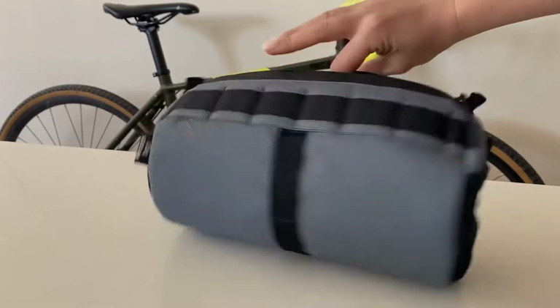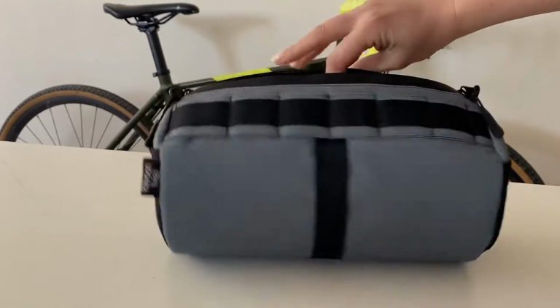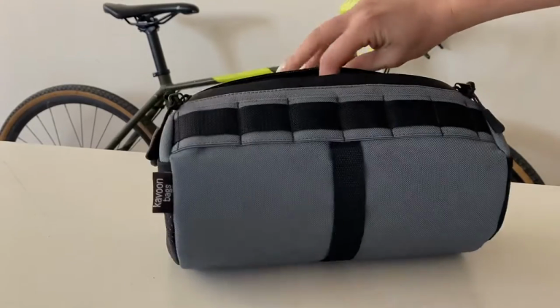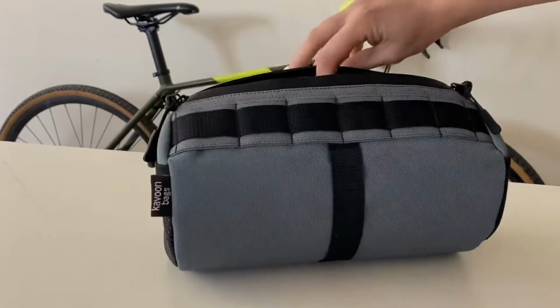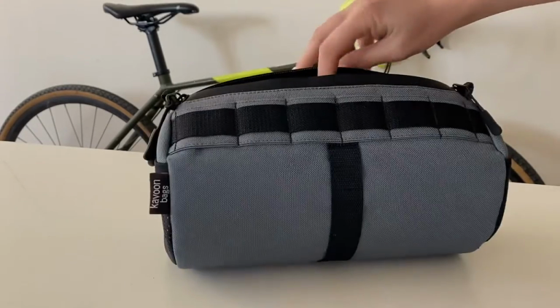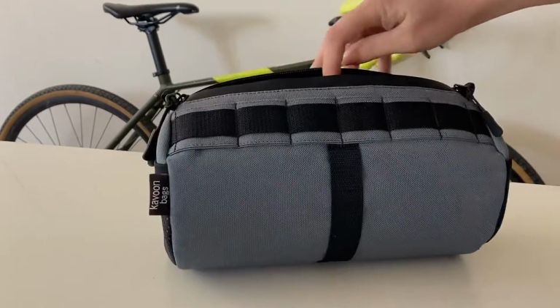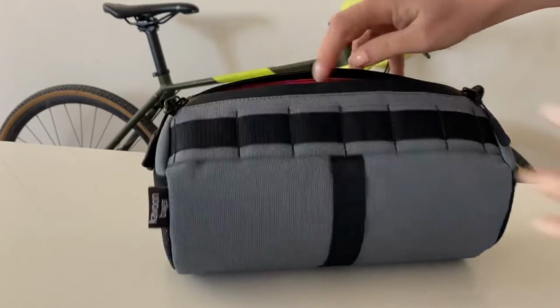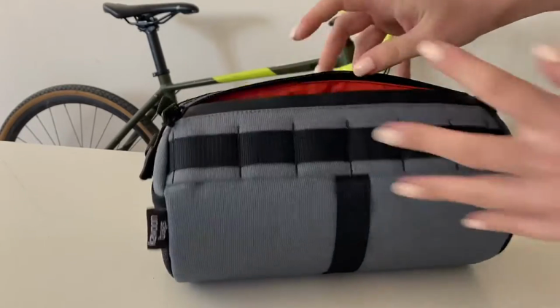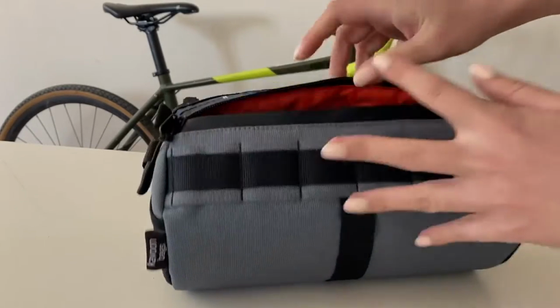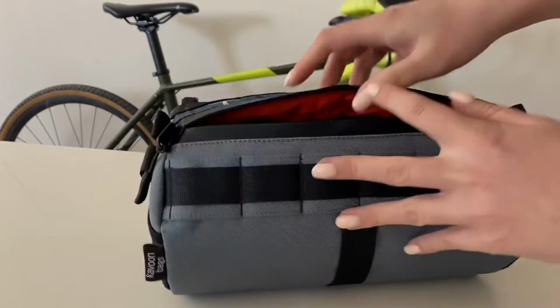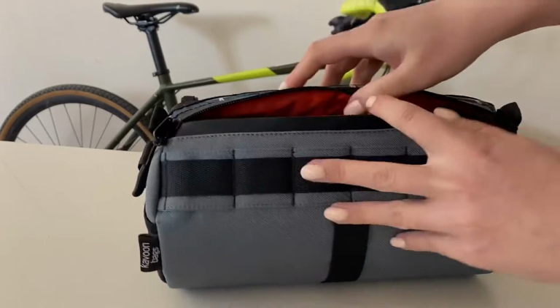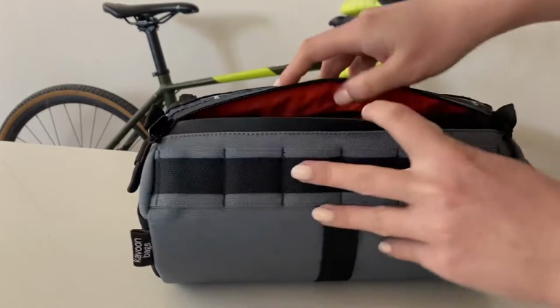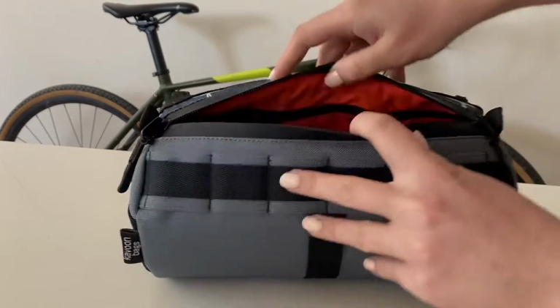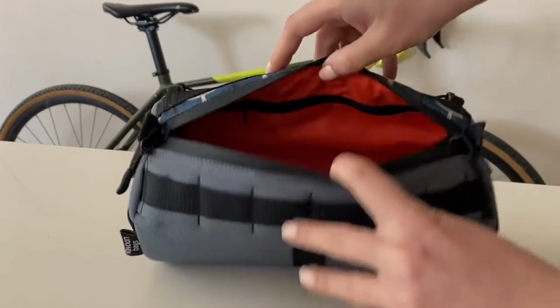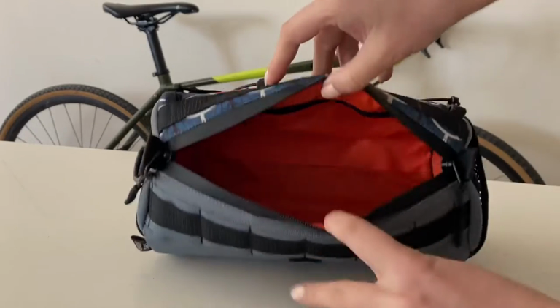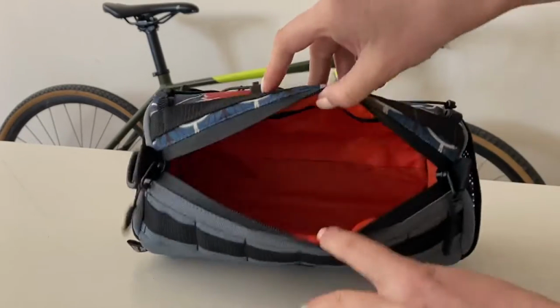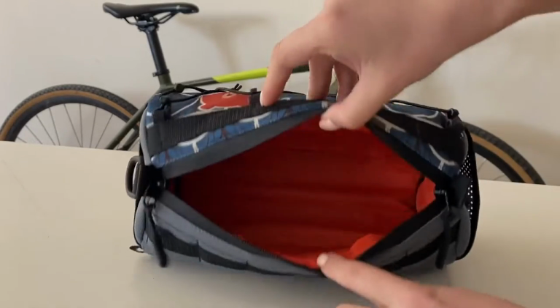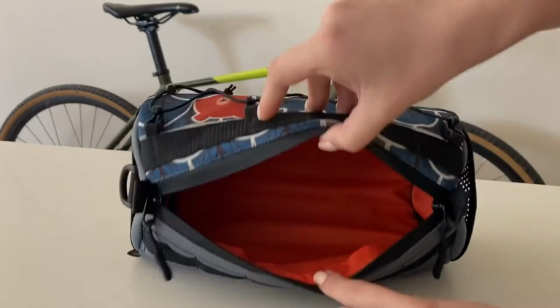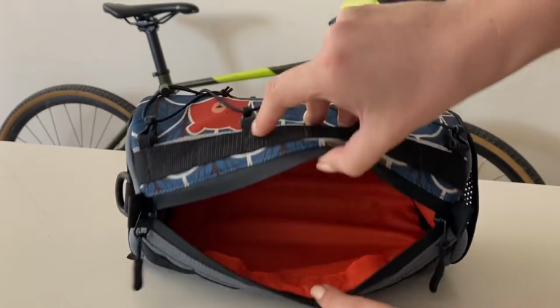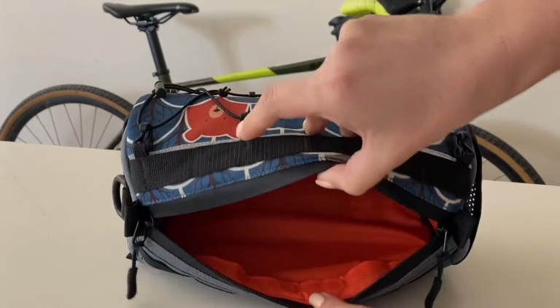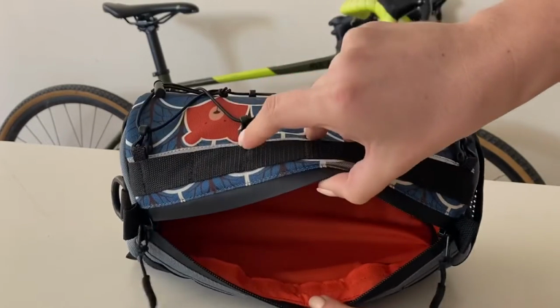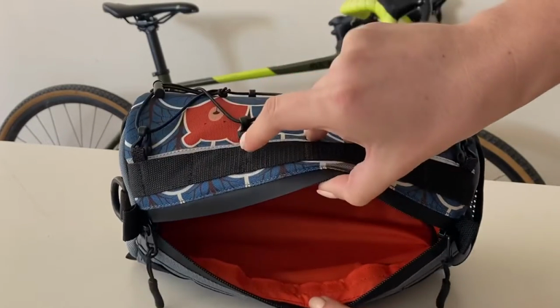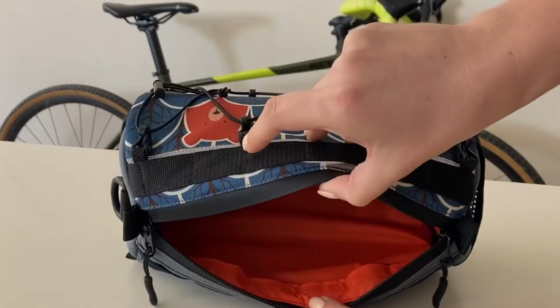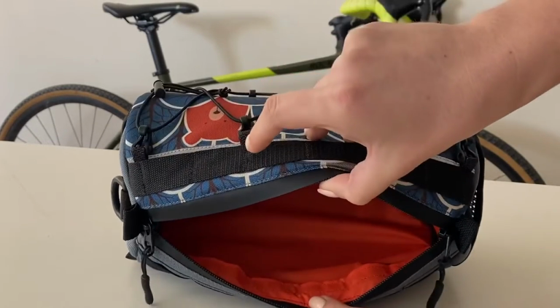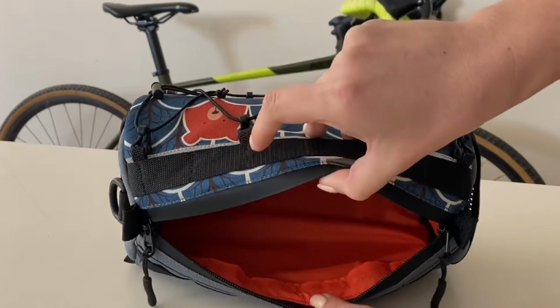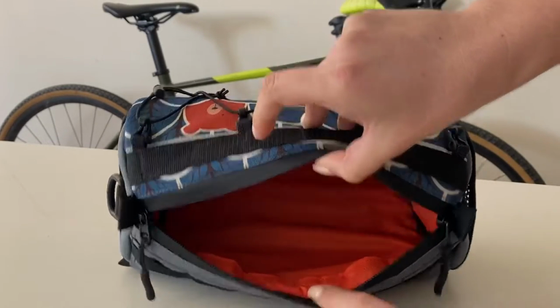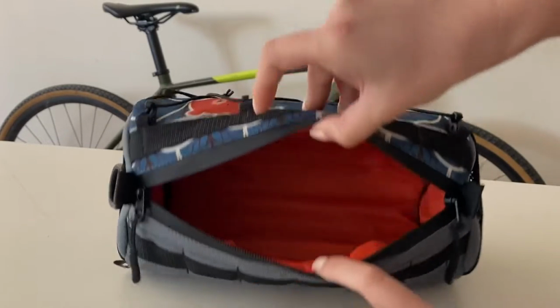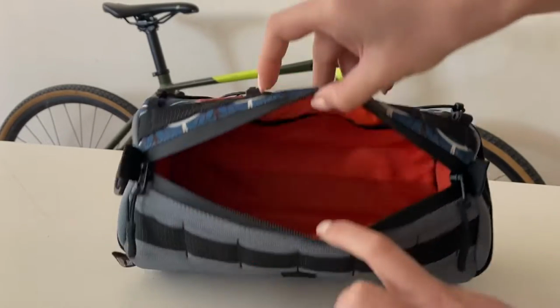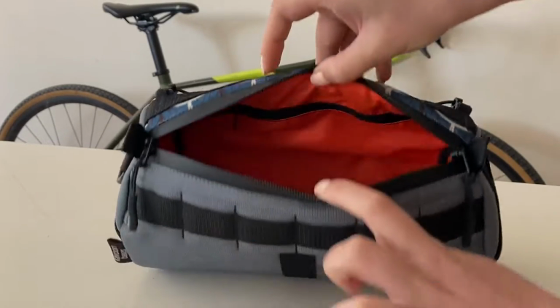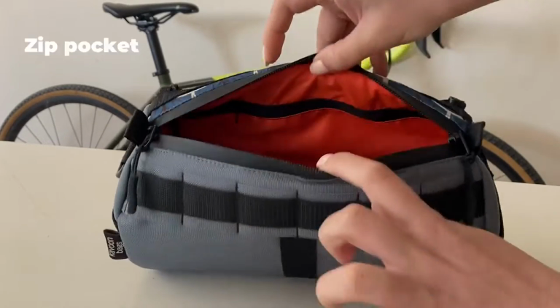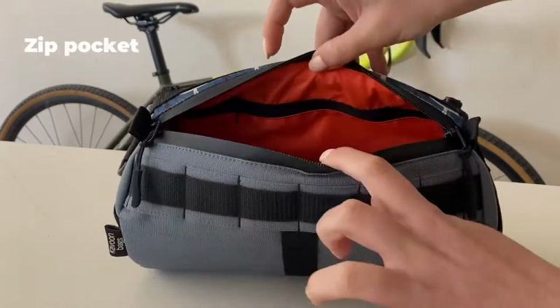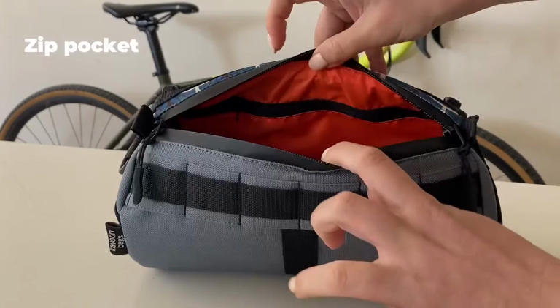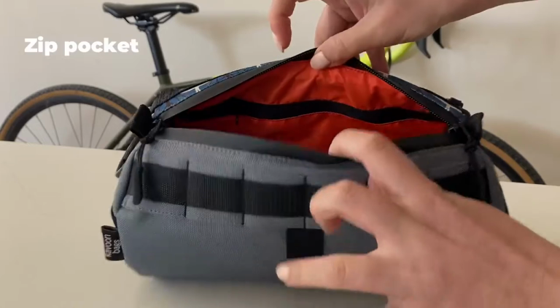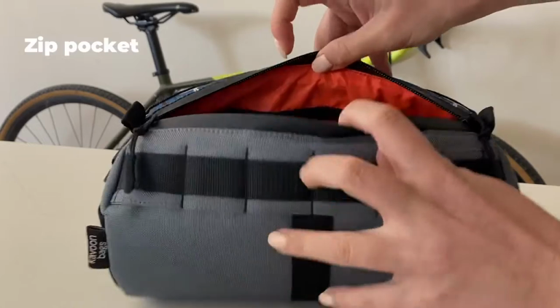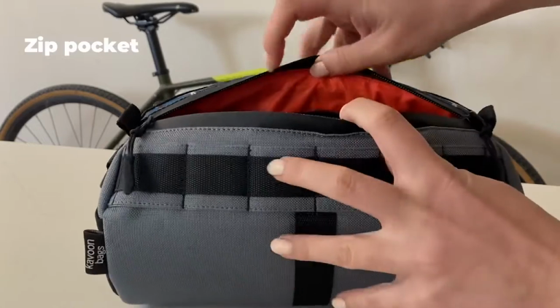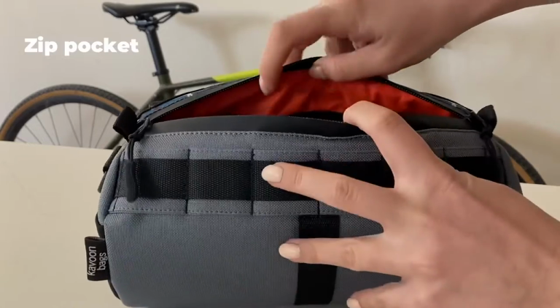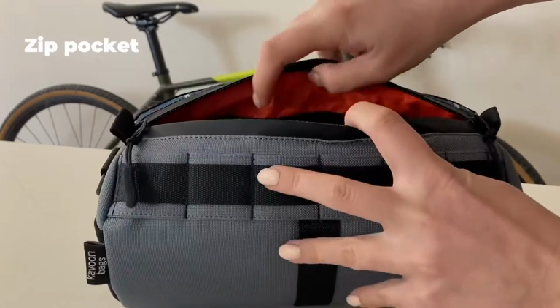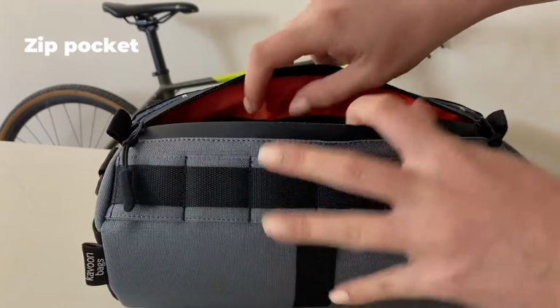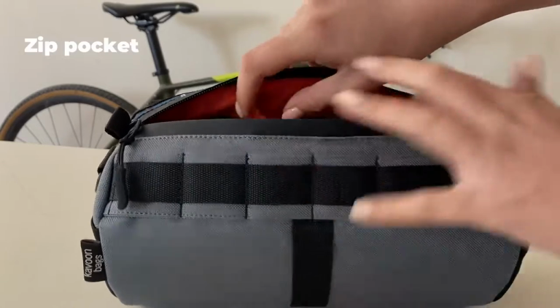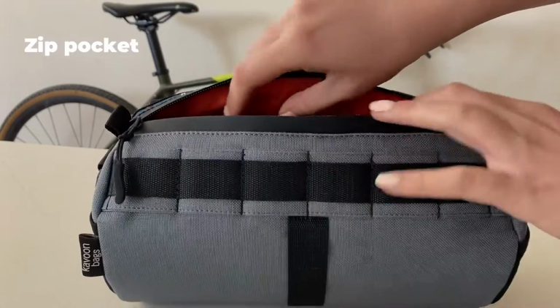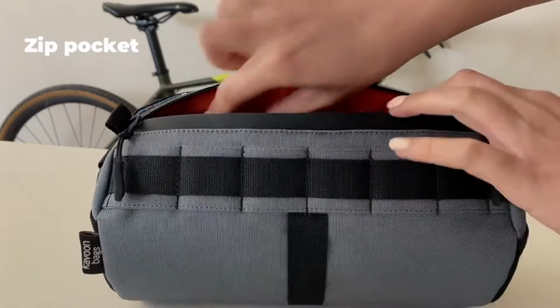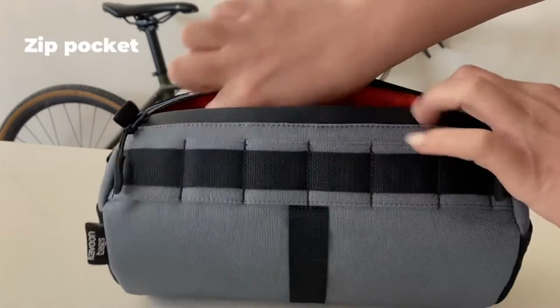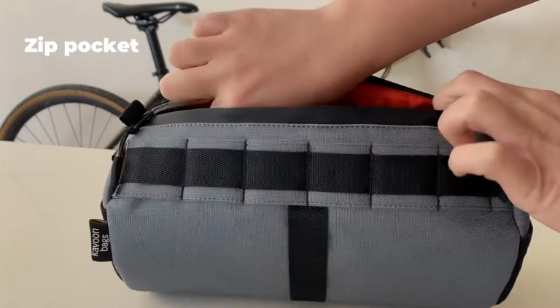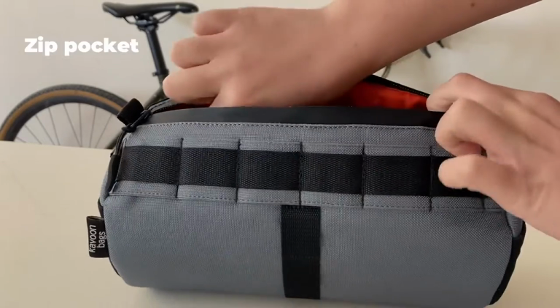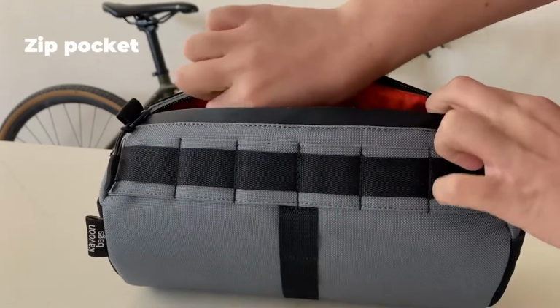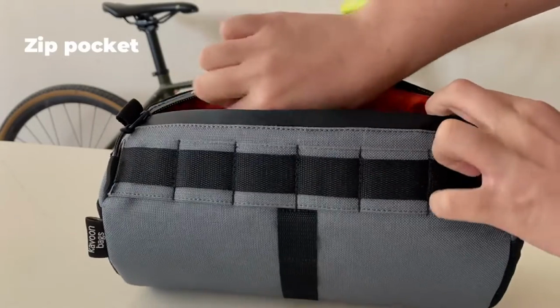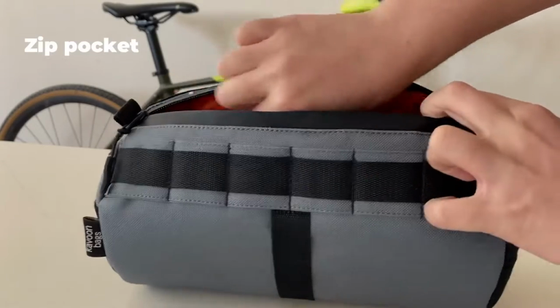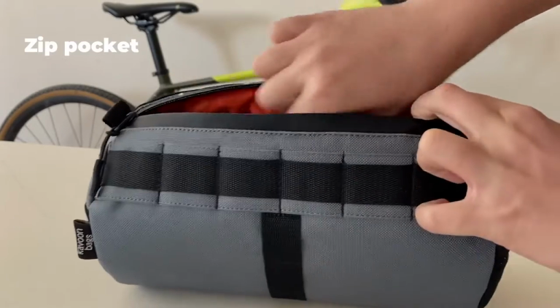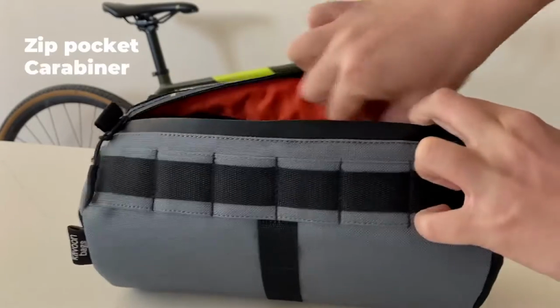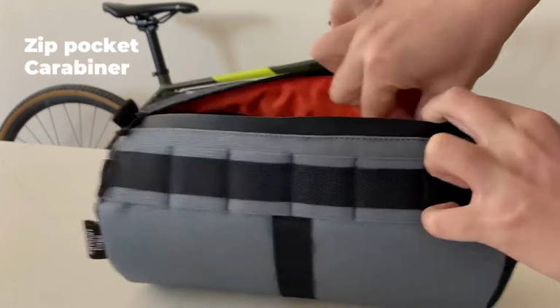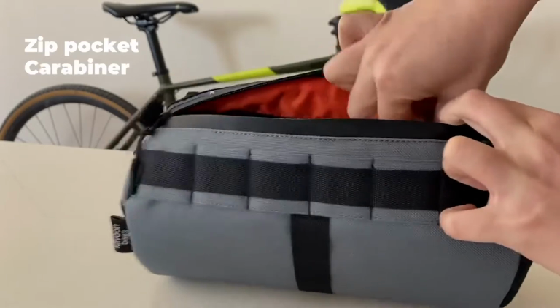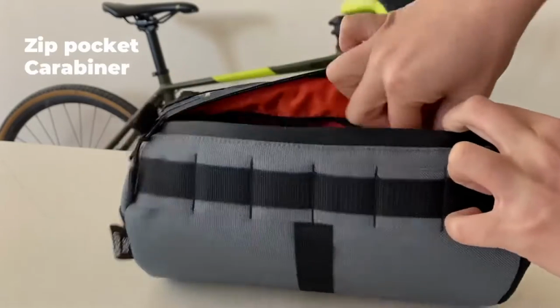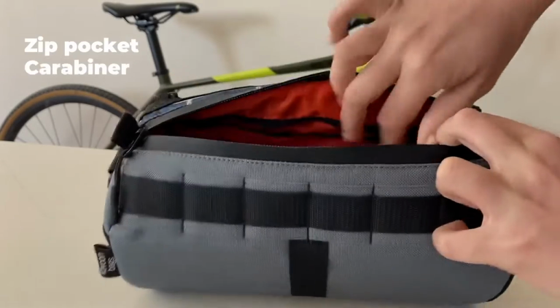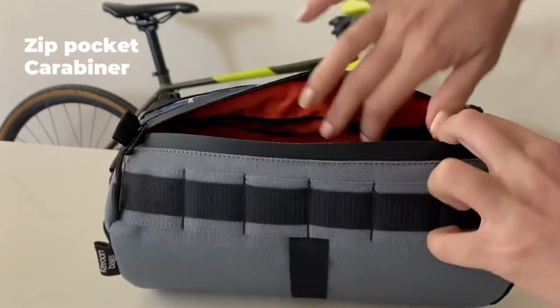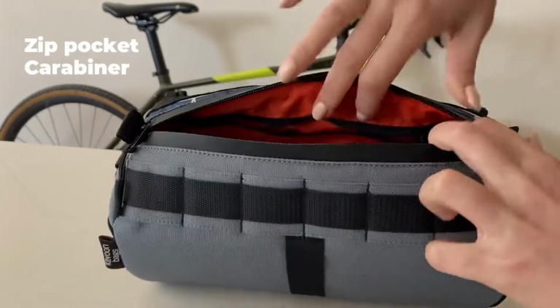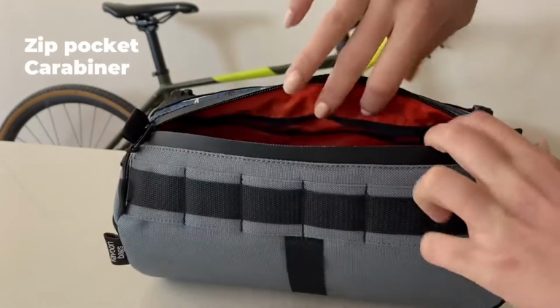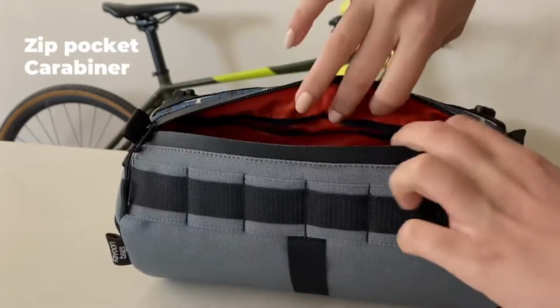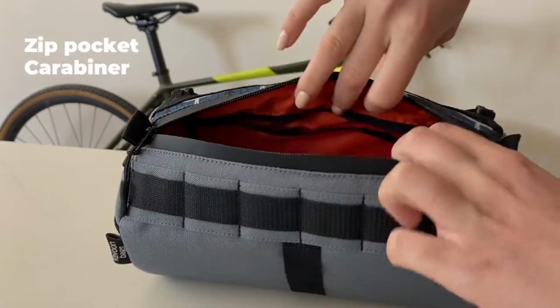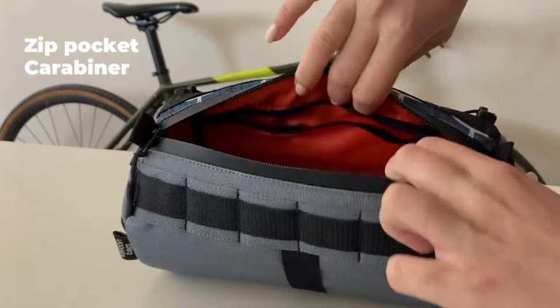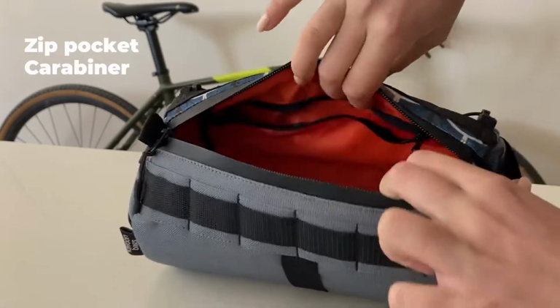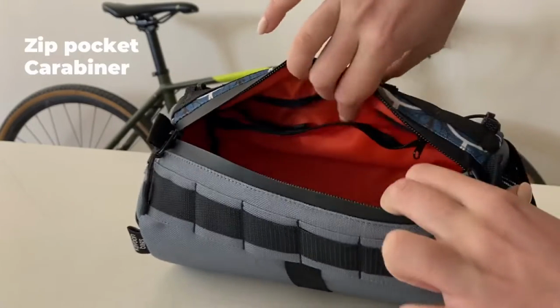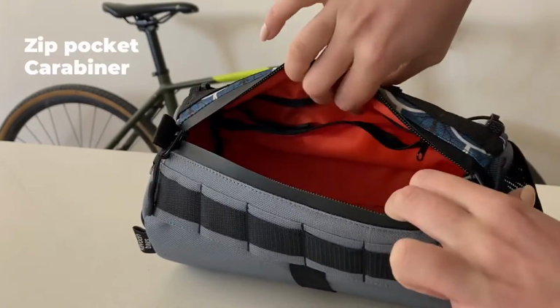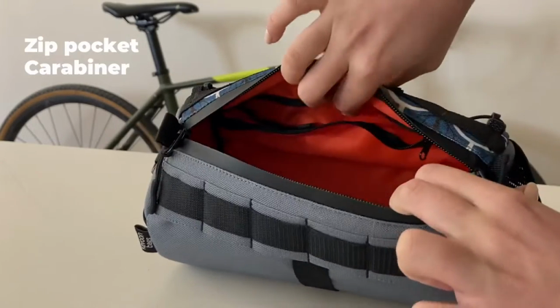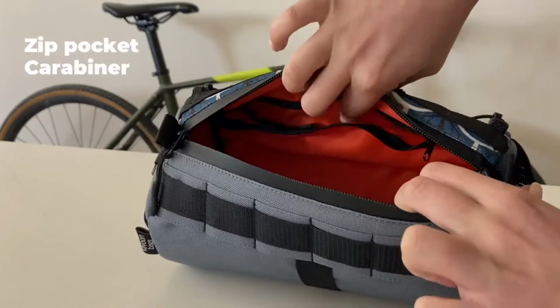Inside the bag there is one general compartment with a zip pocket and a carabiner for keys inside.